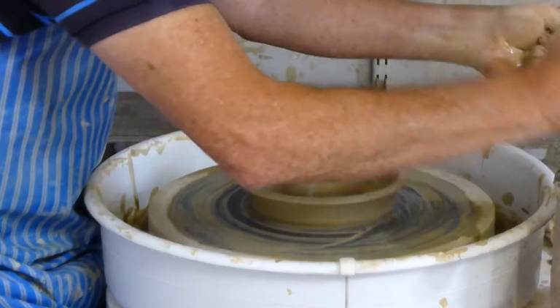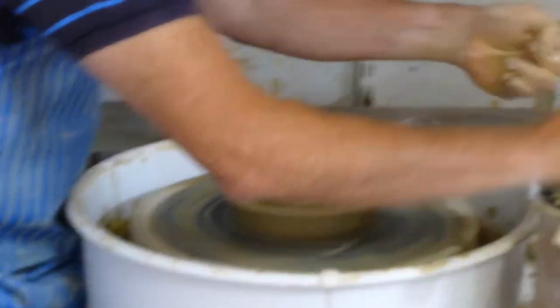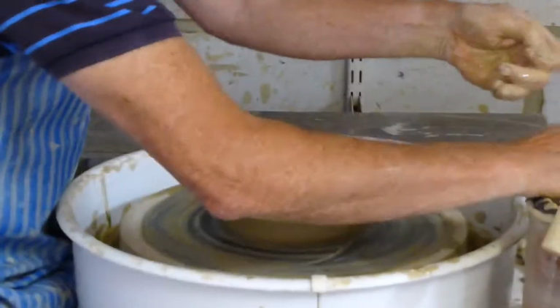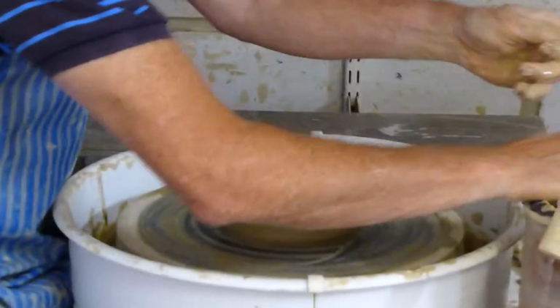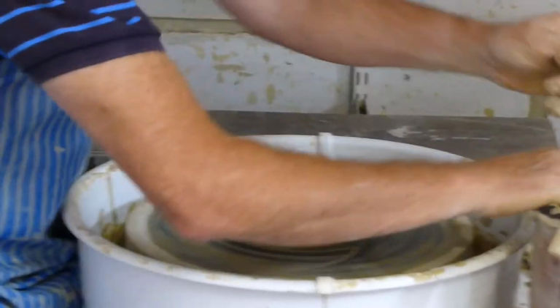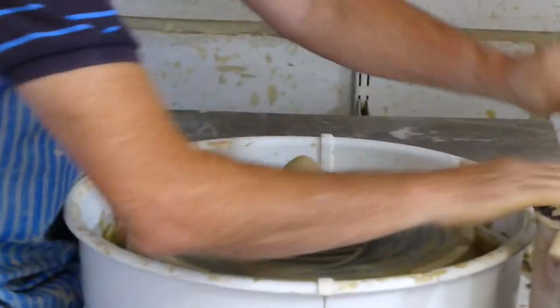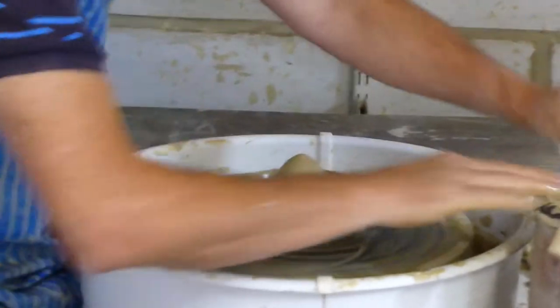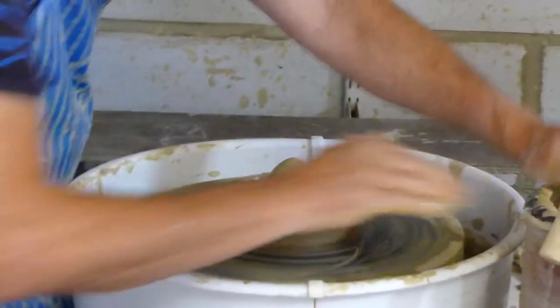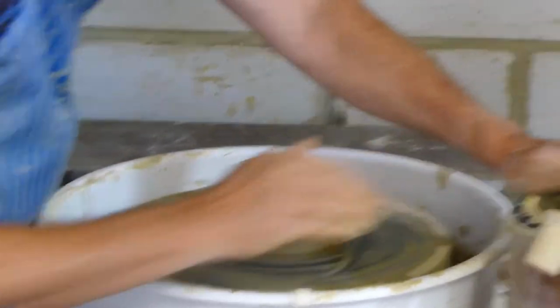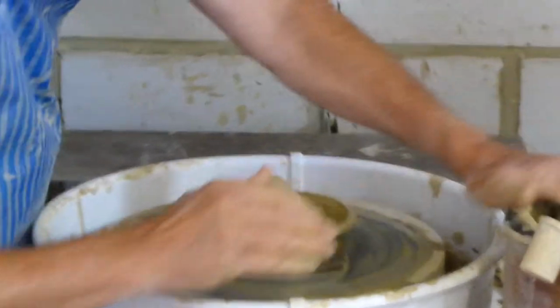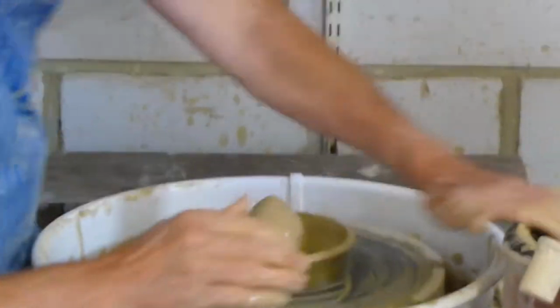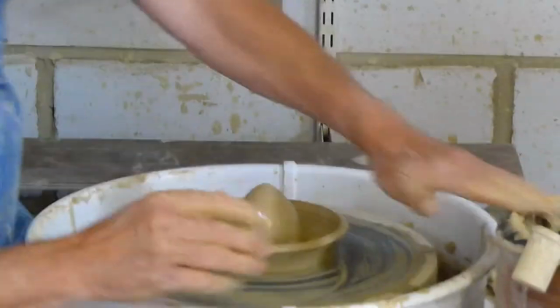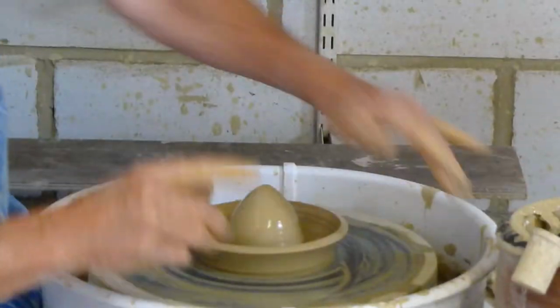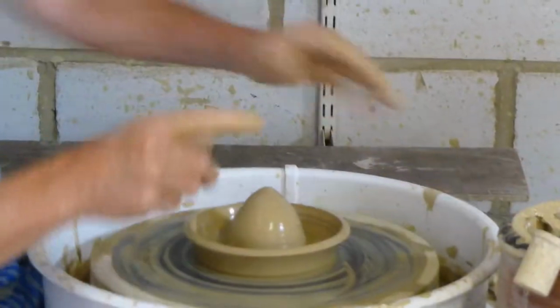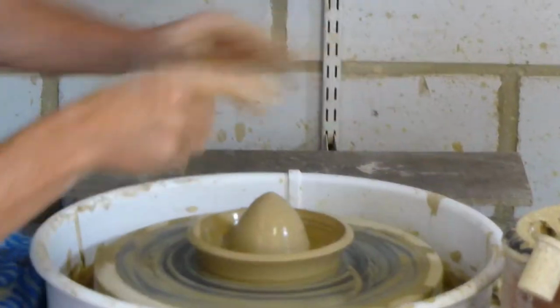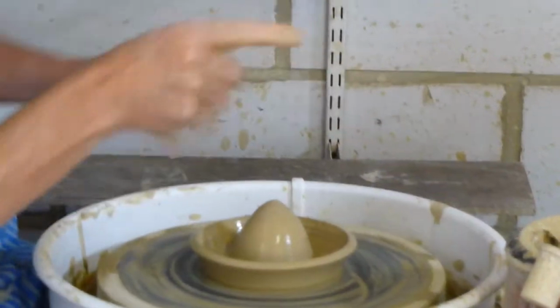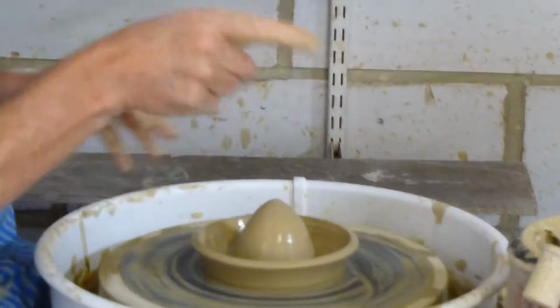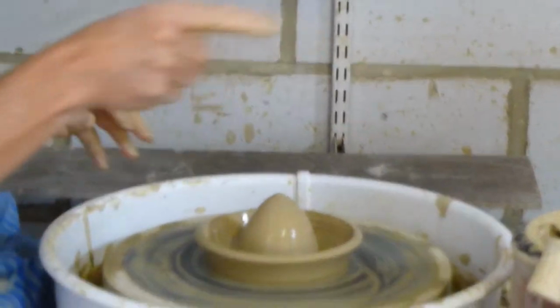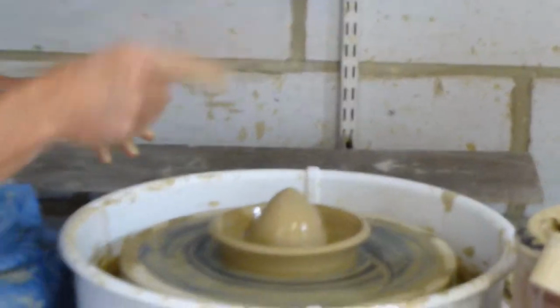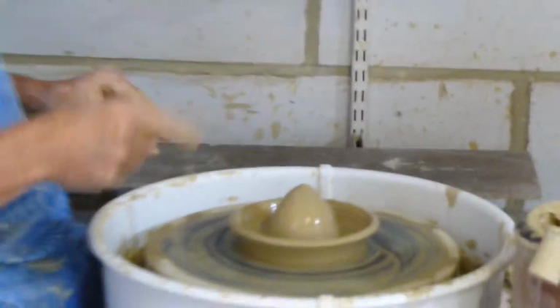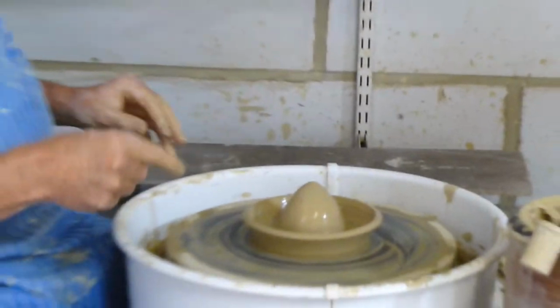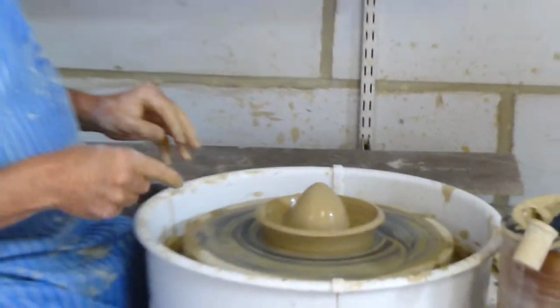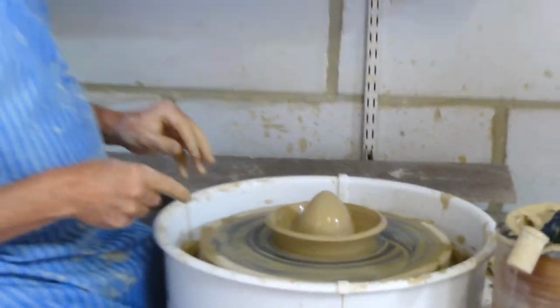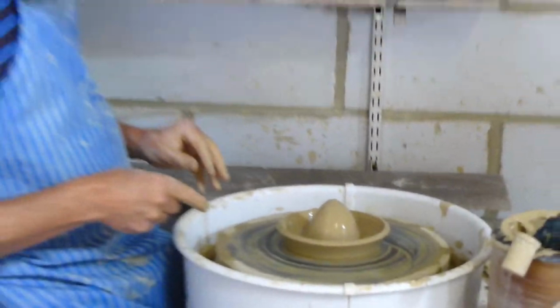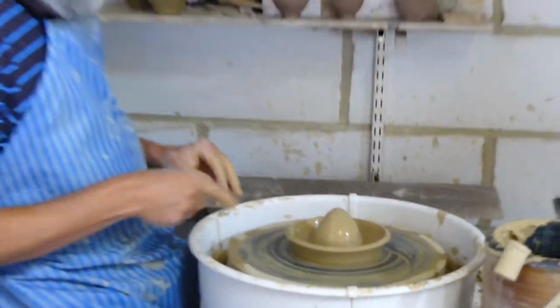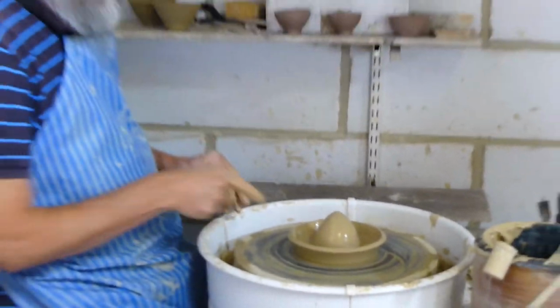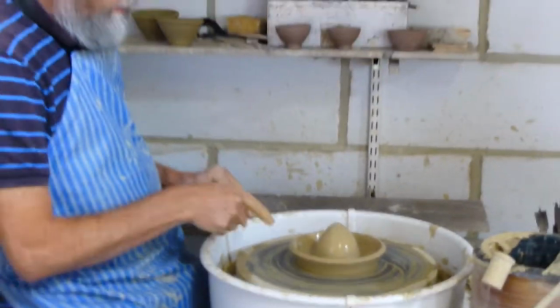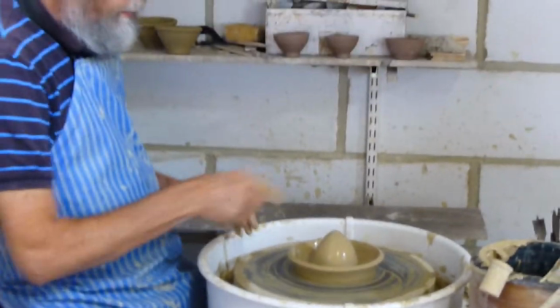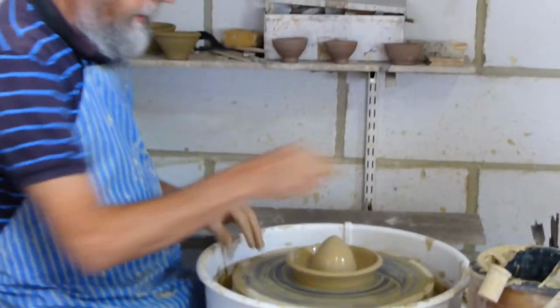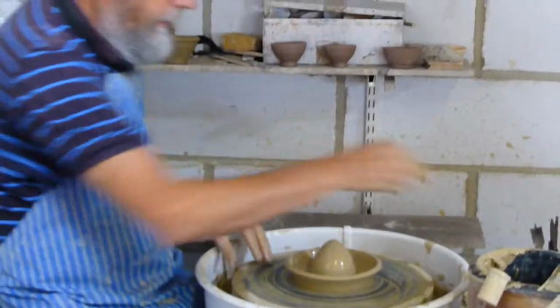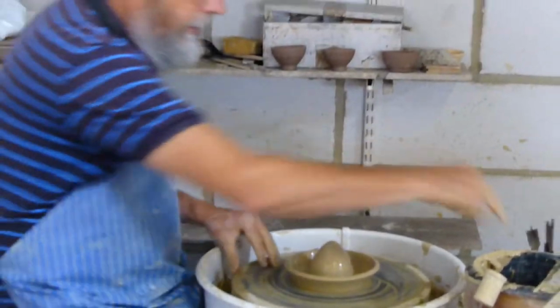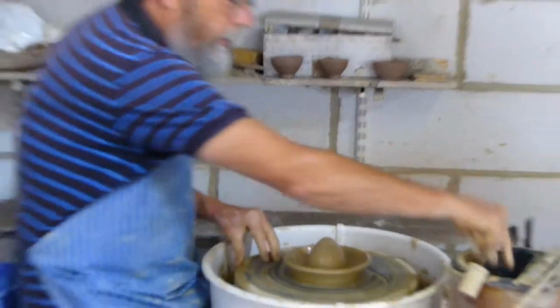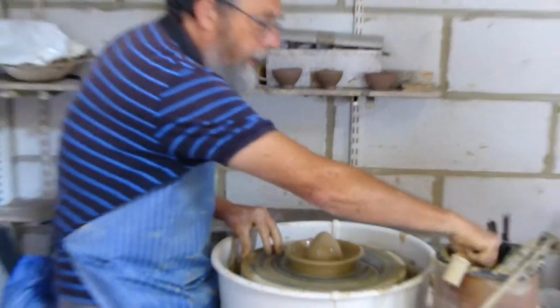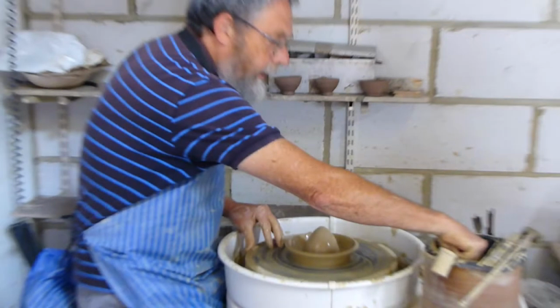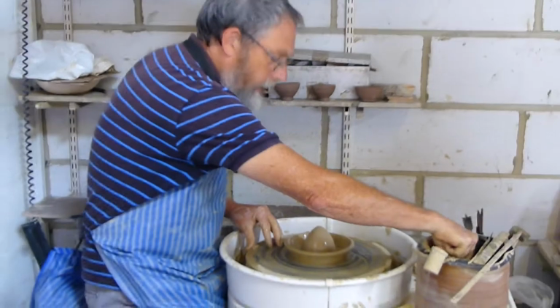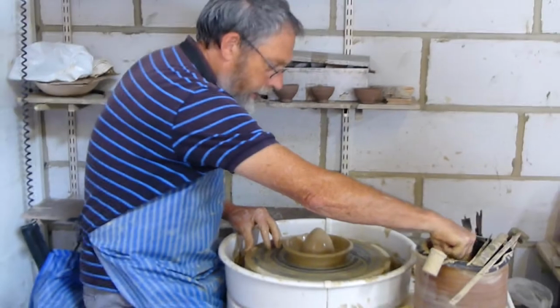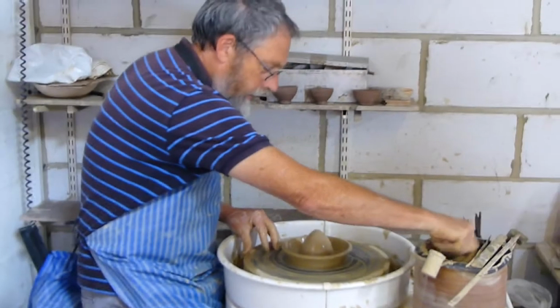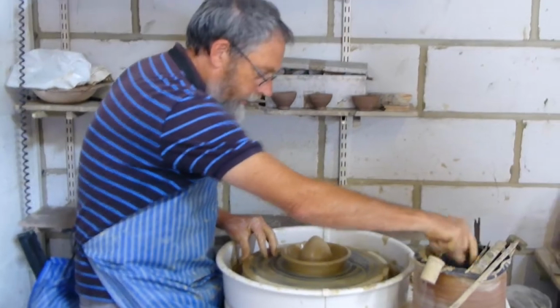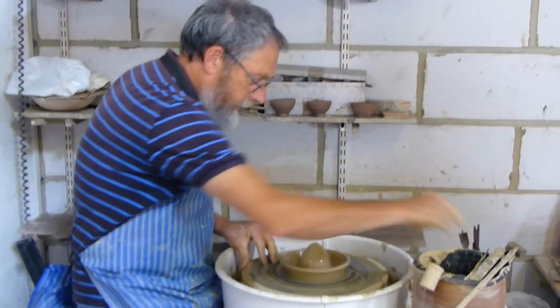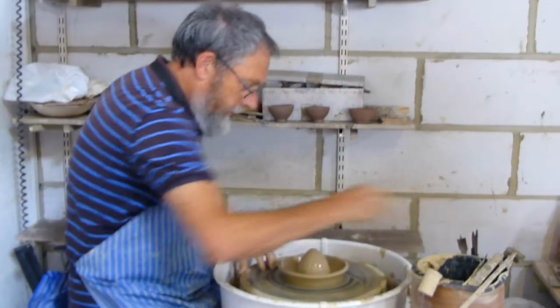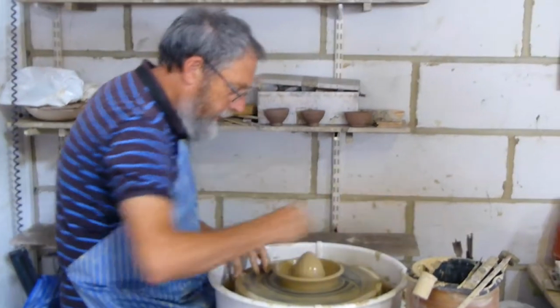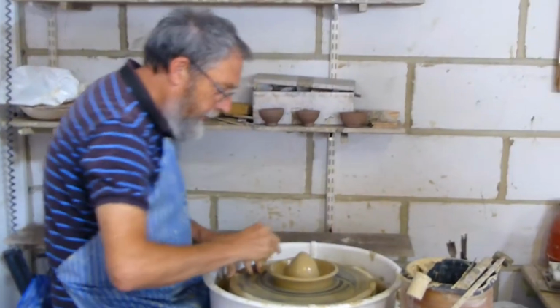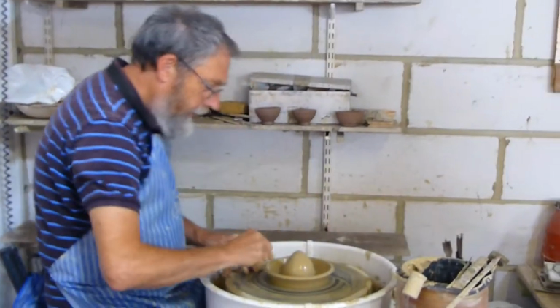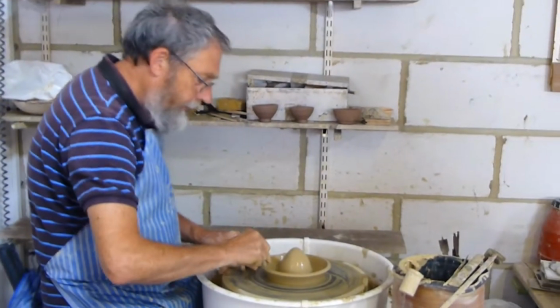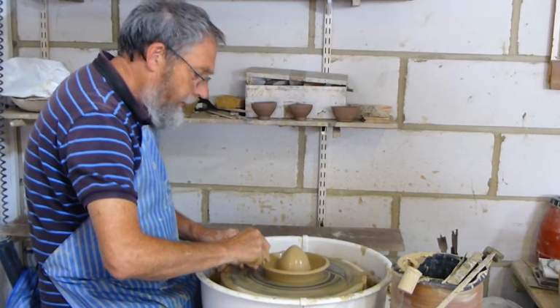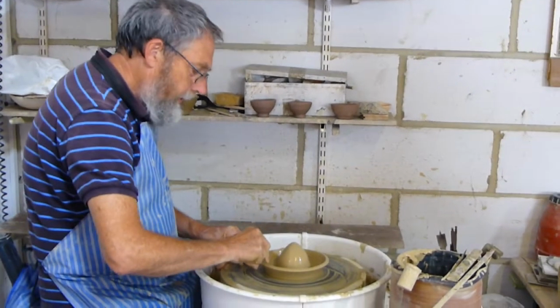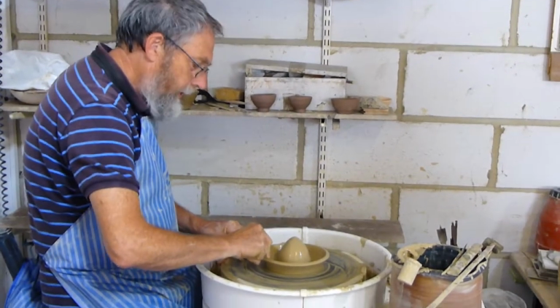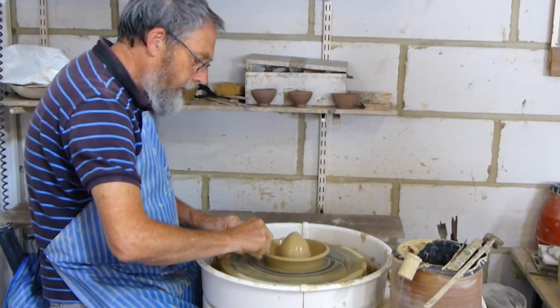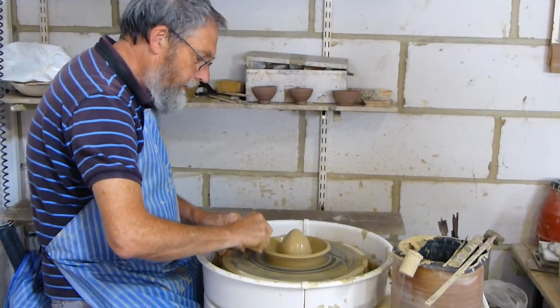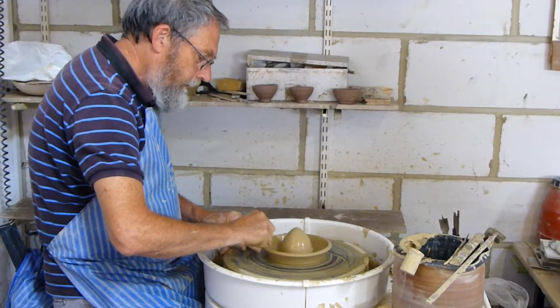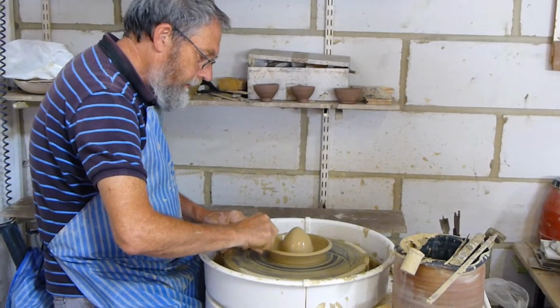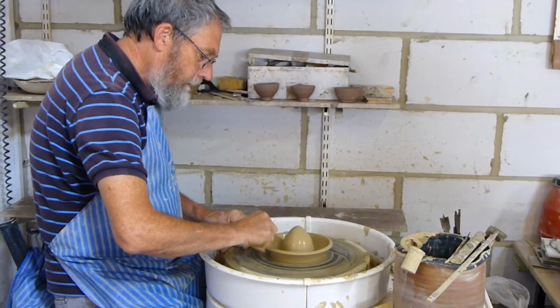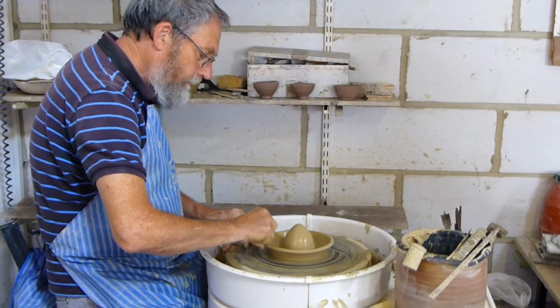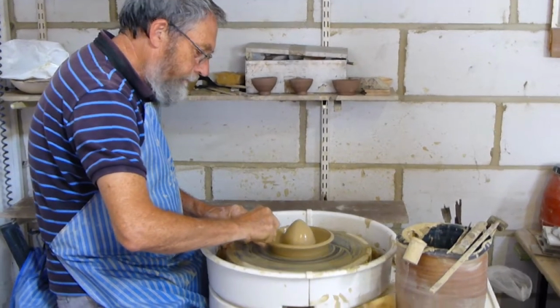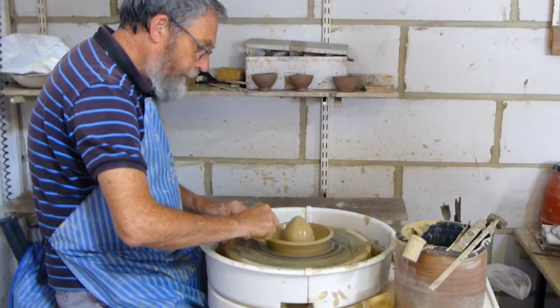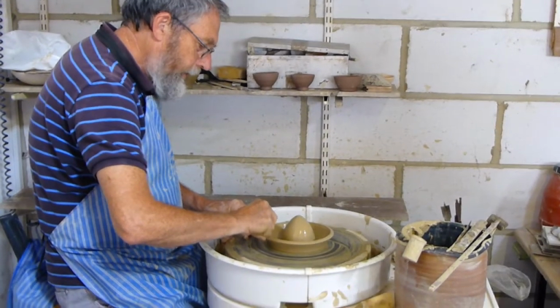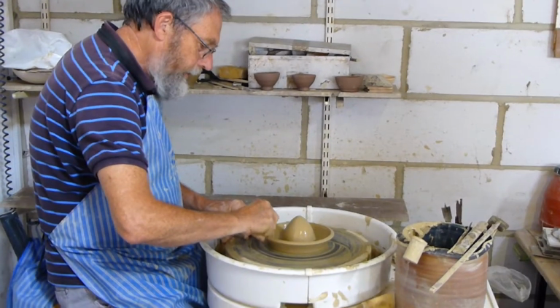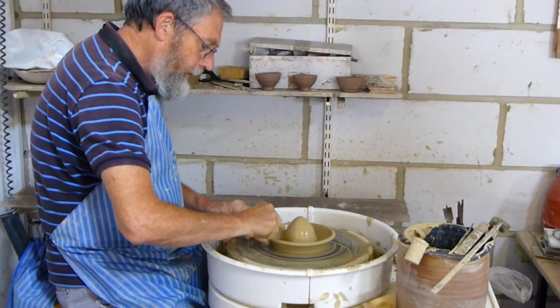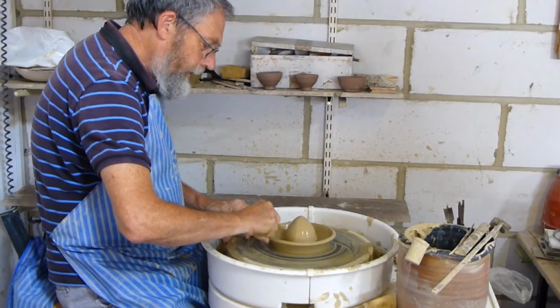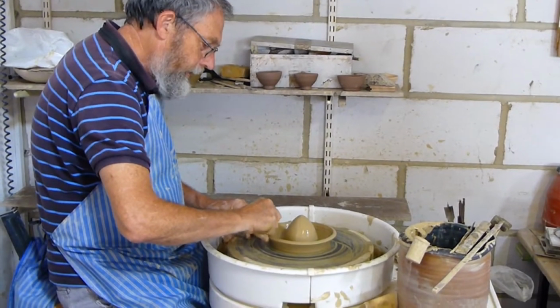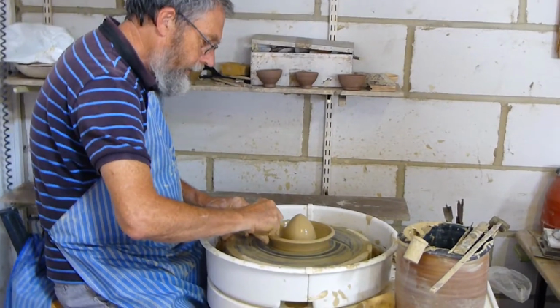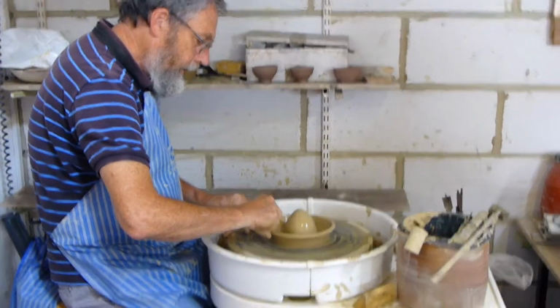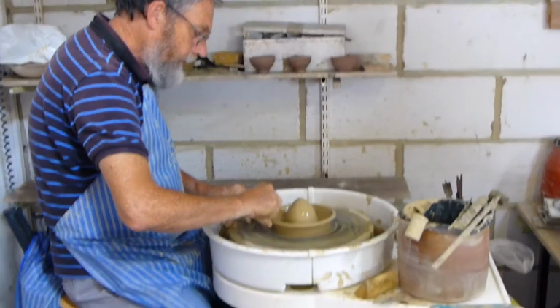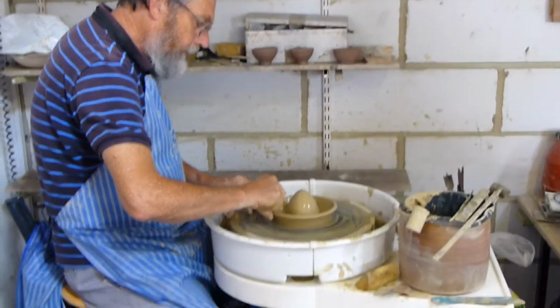On this one, like the mixing bowl, I've got a thick edge, so I then pinch this out.